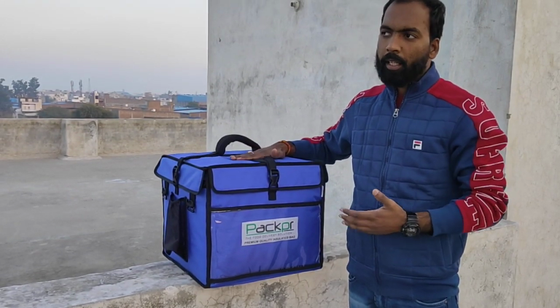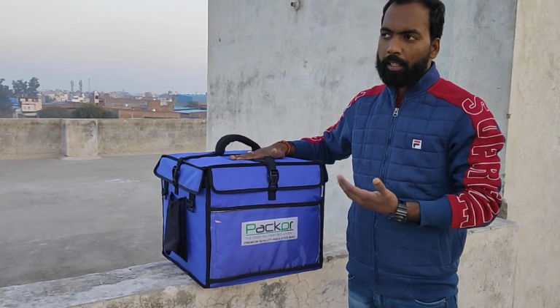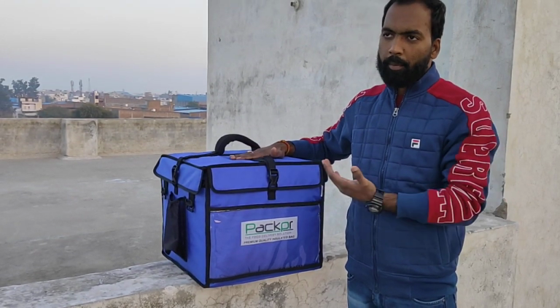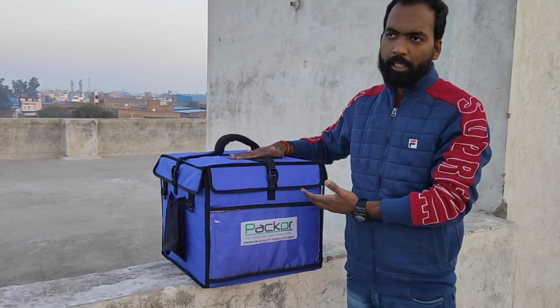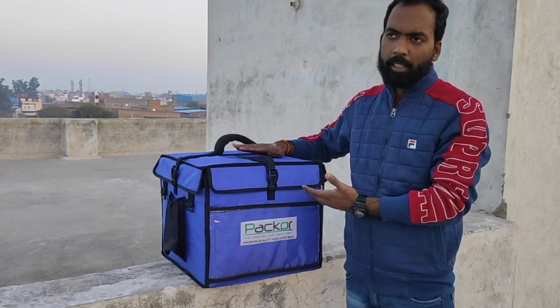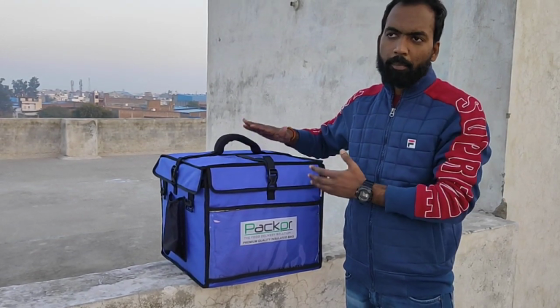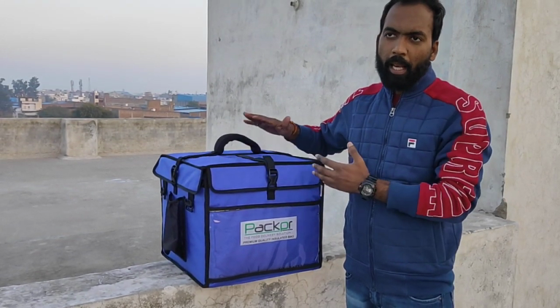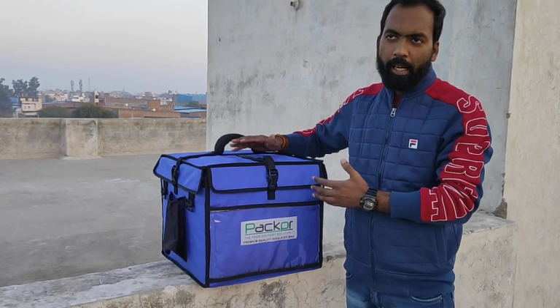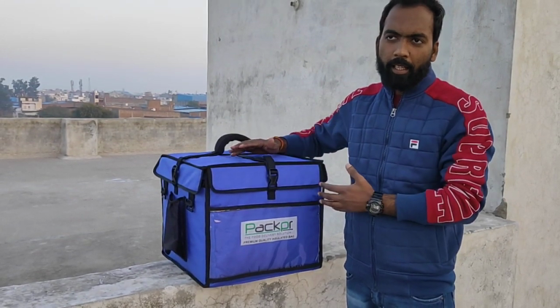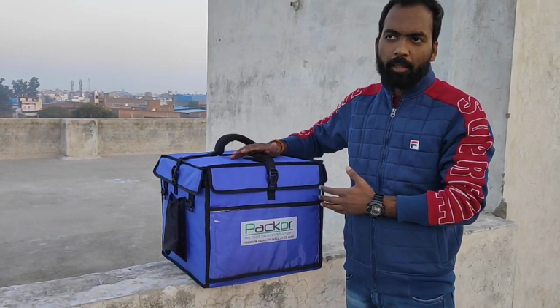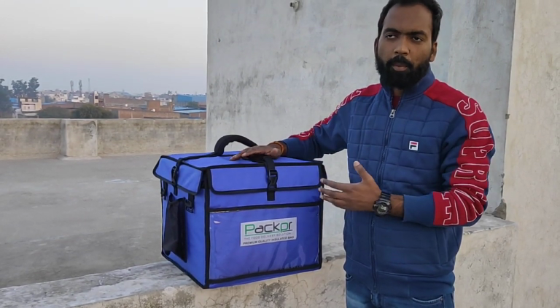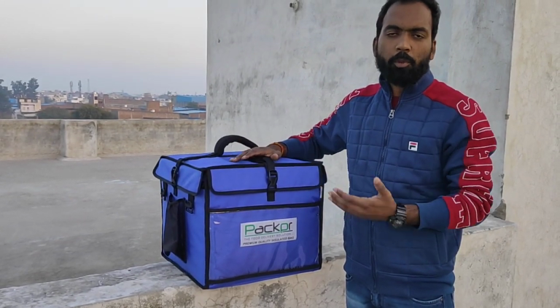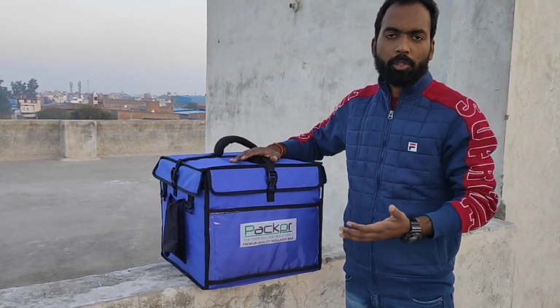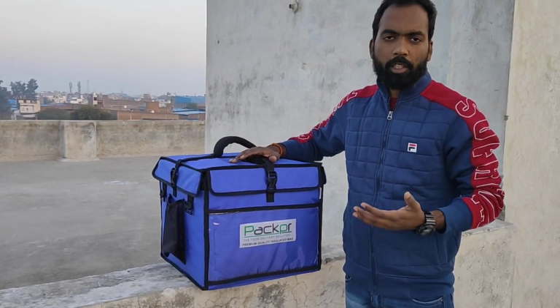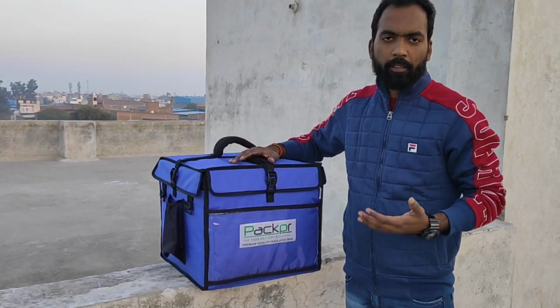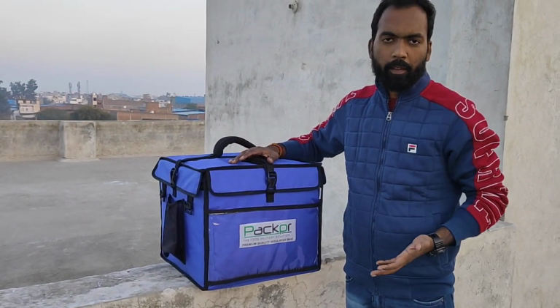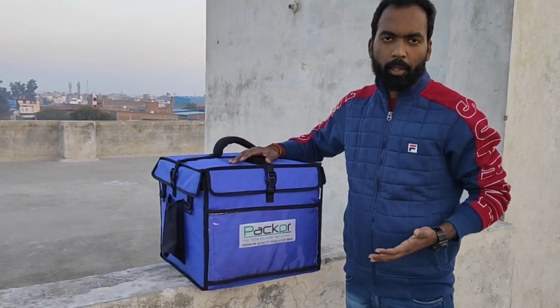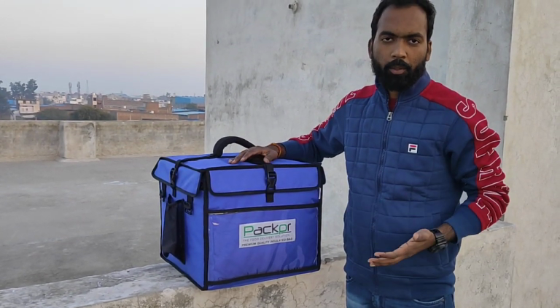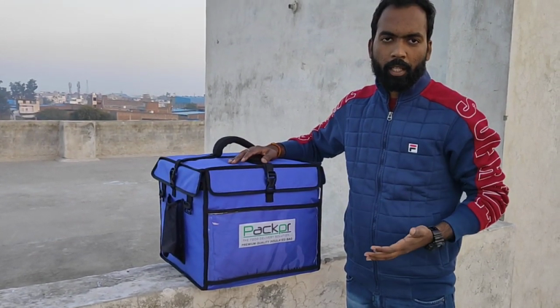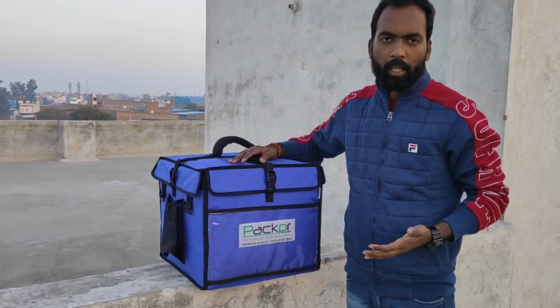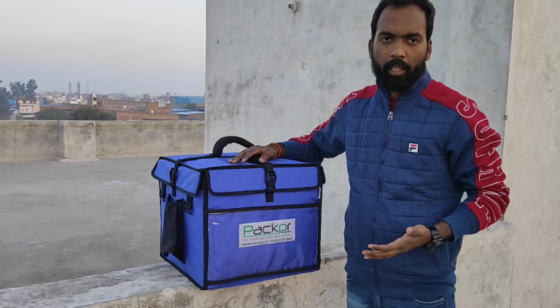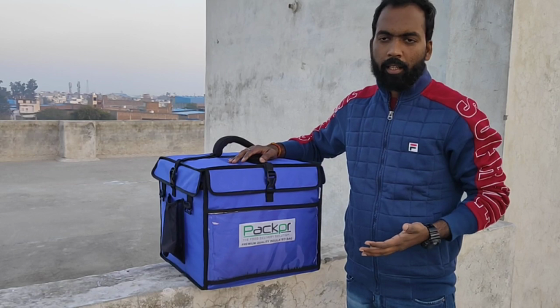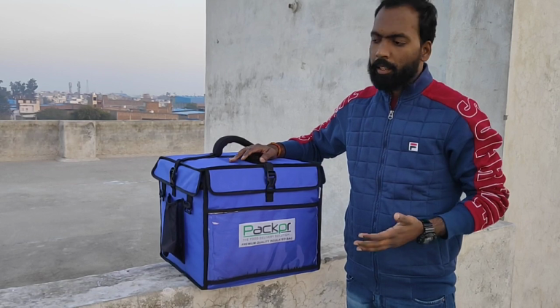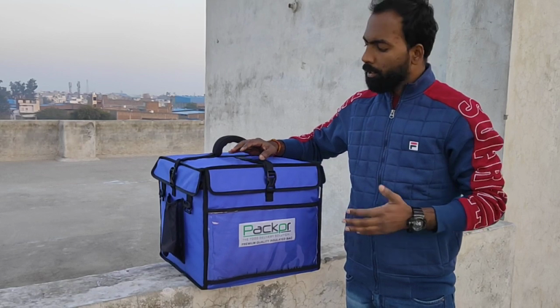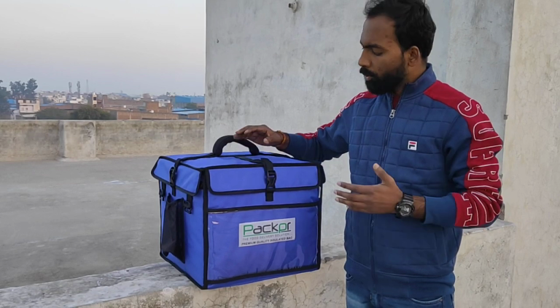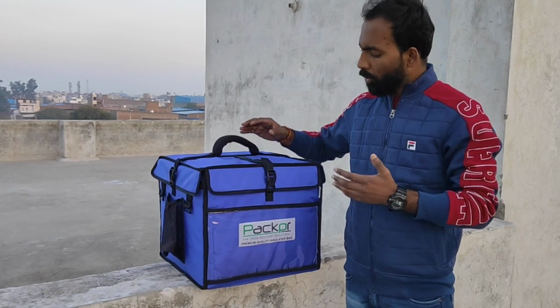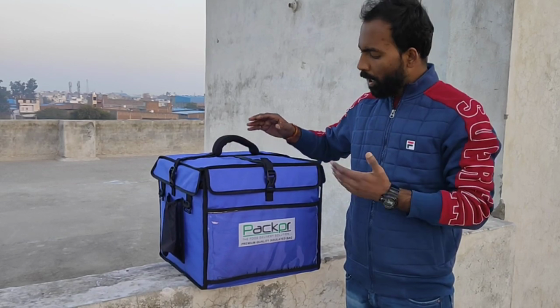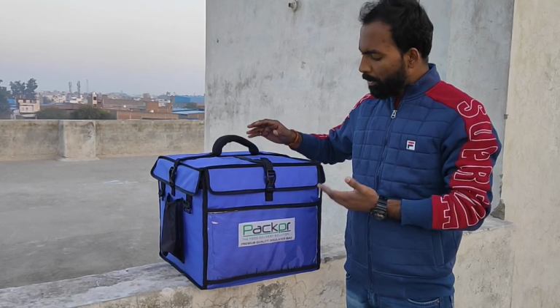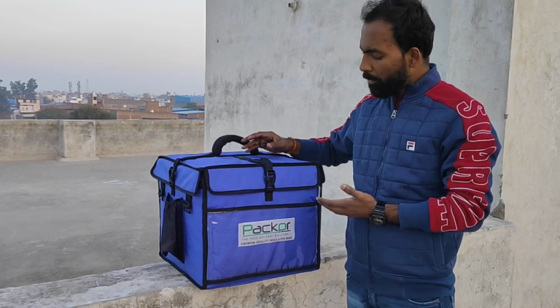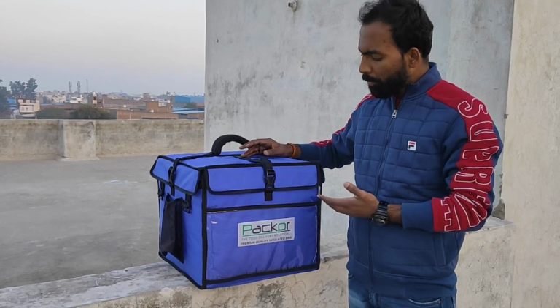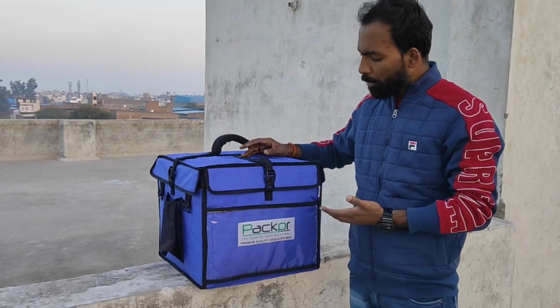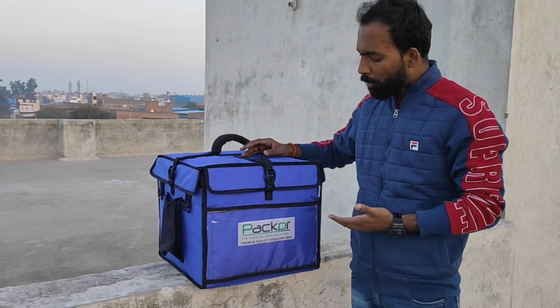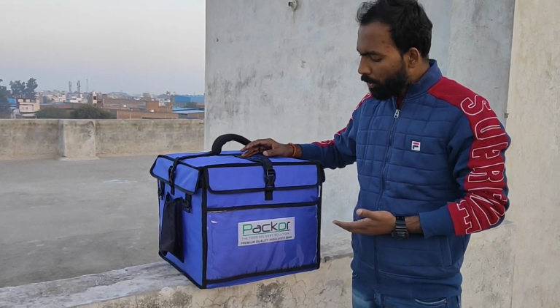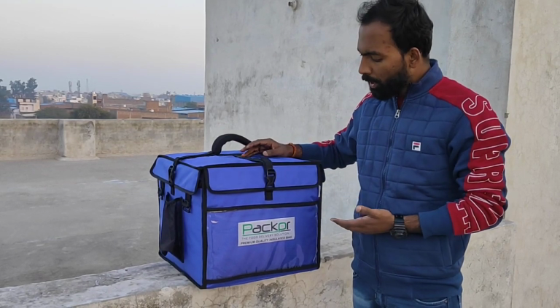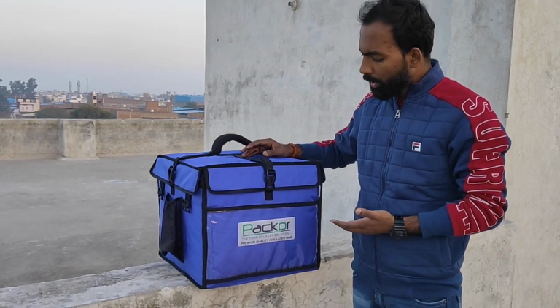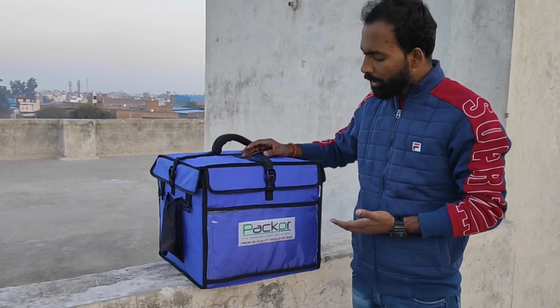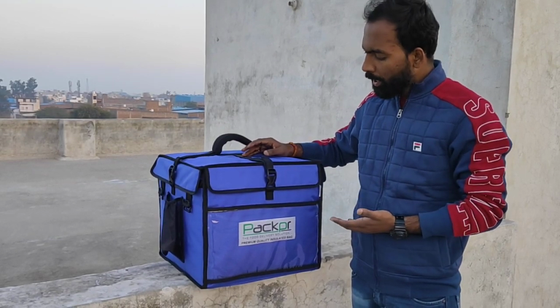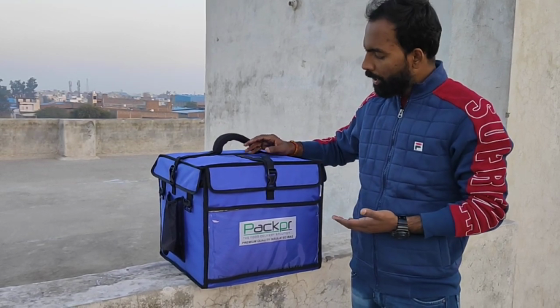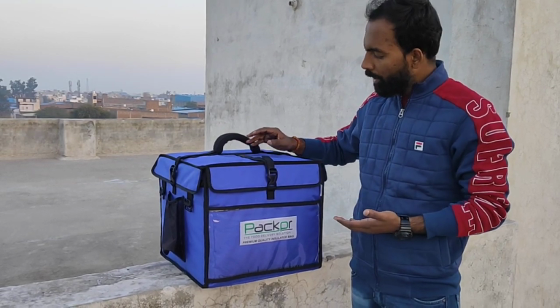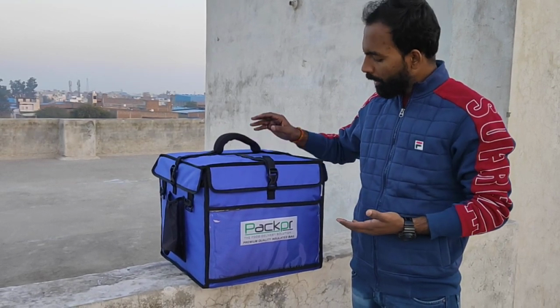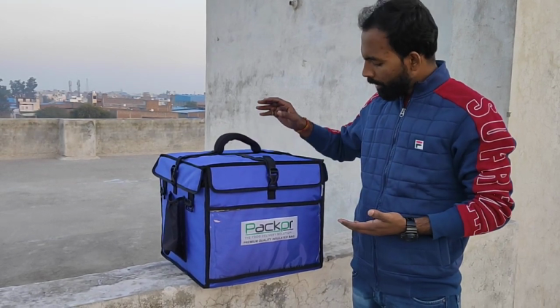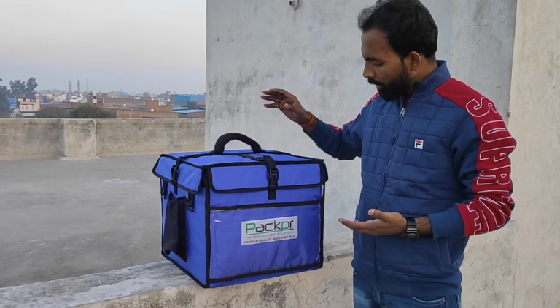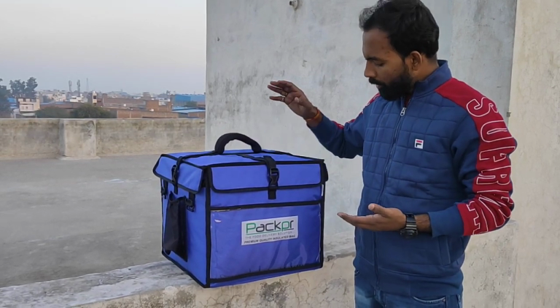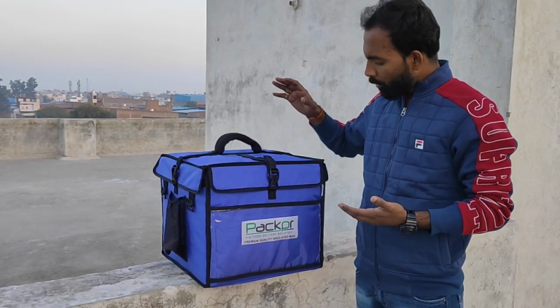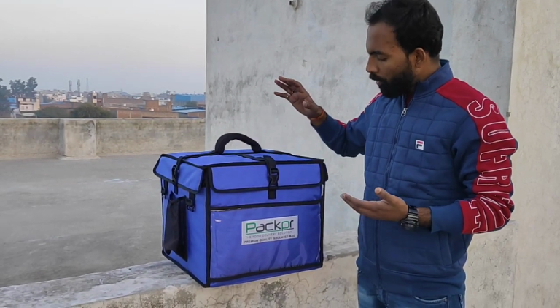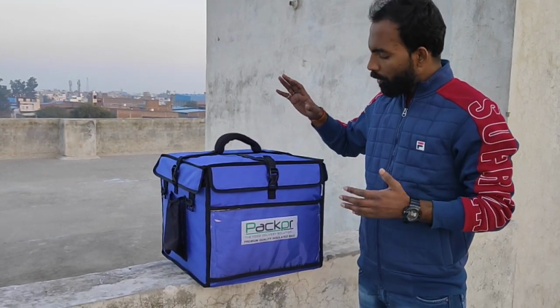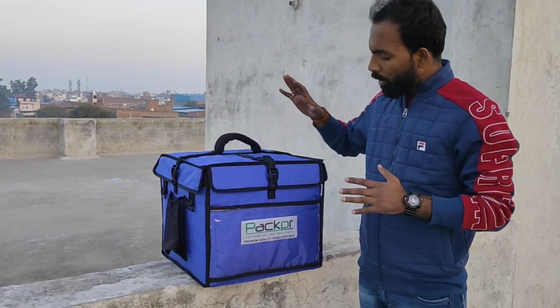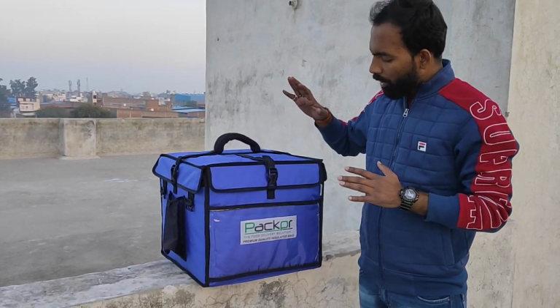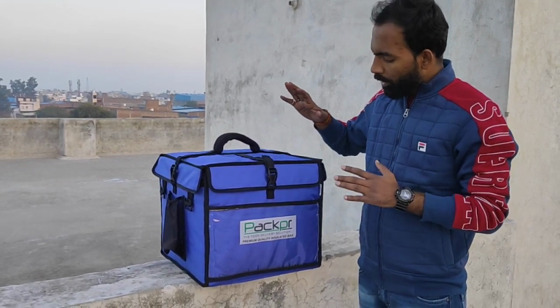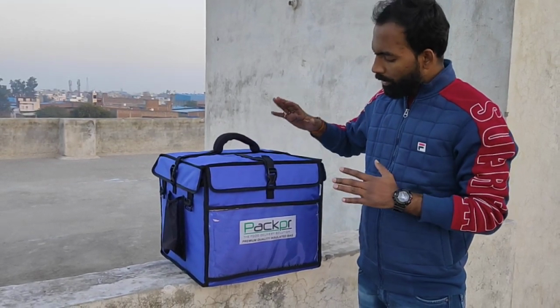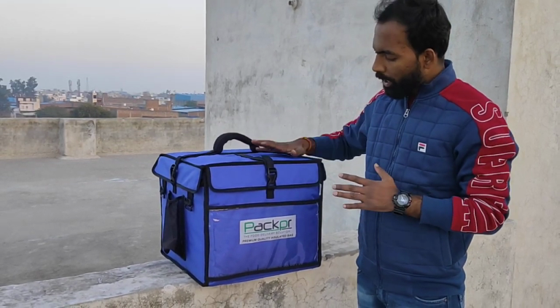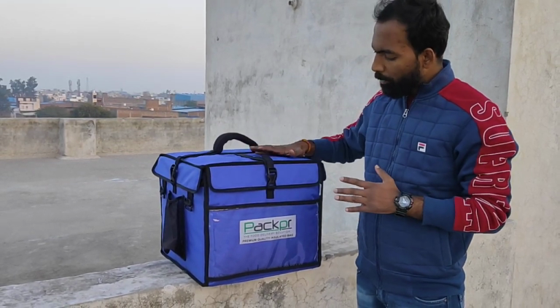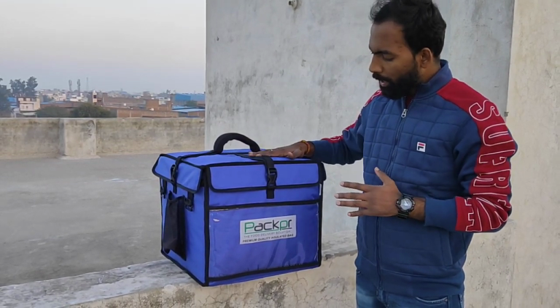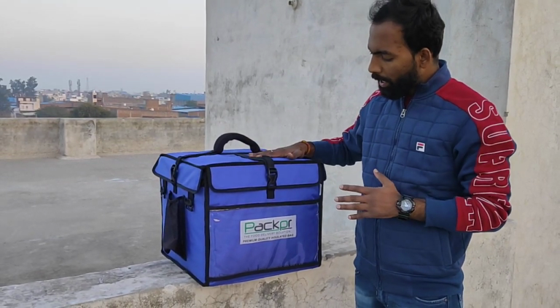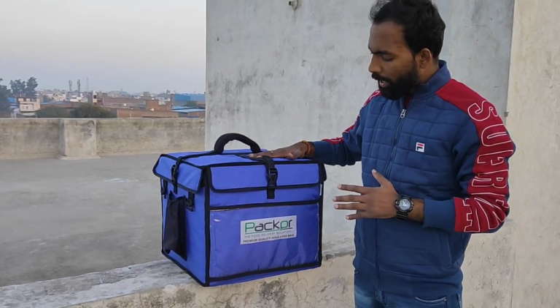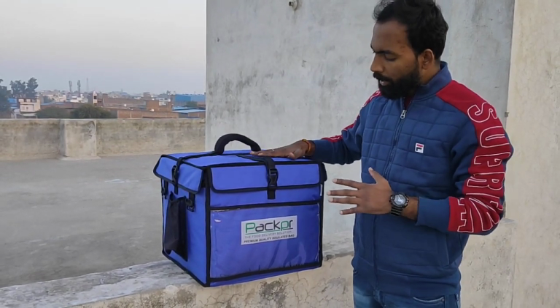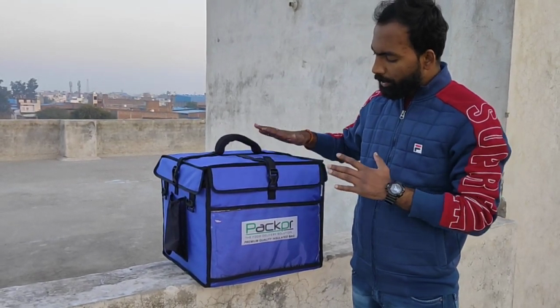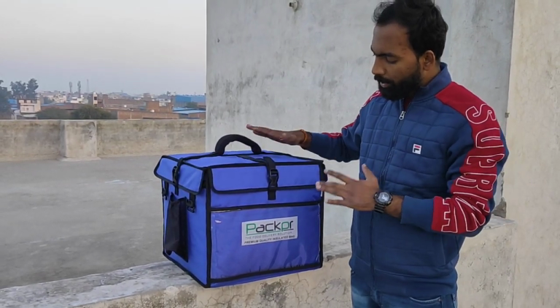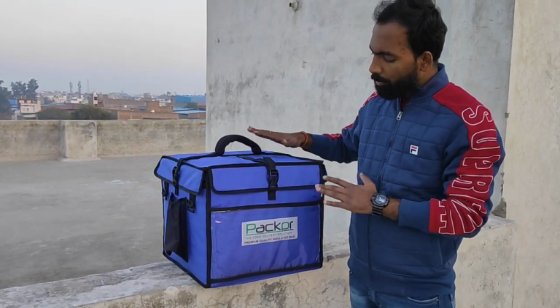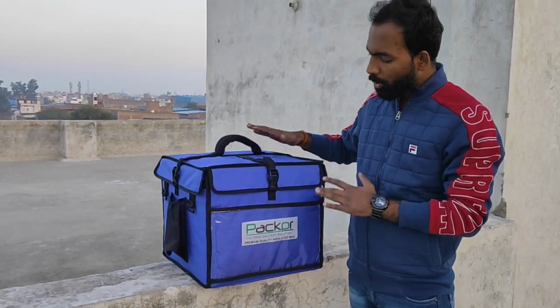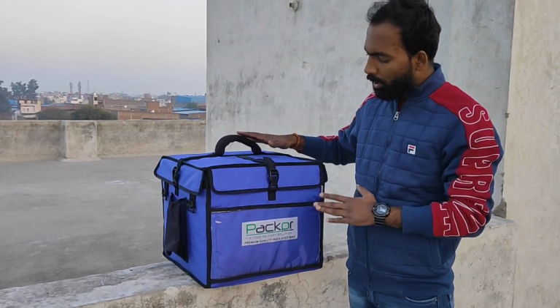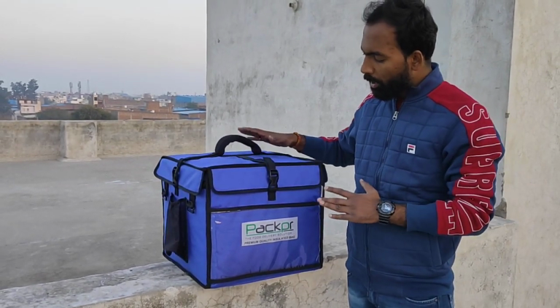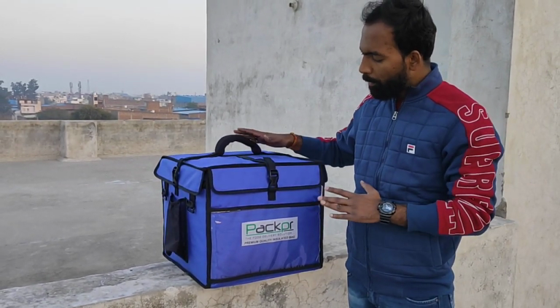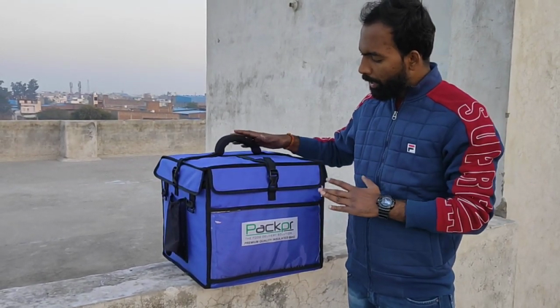This is mostly available in black color. So now we are going to show you the blue color. This is our 16 bottle bag.